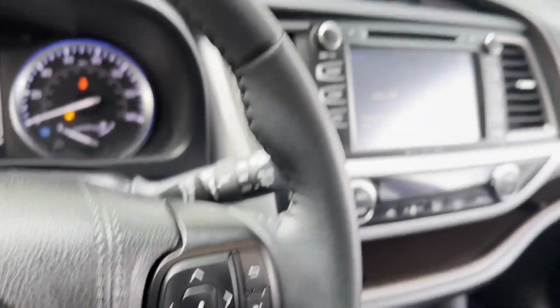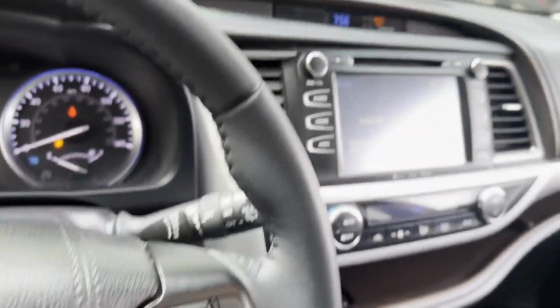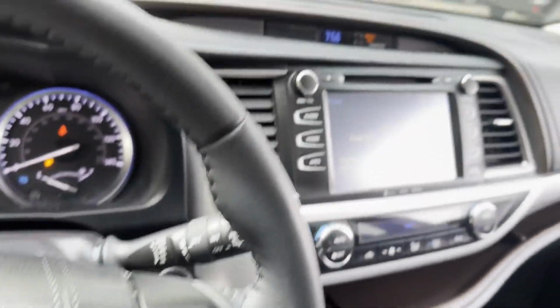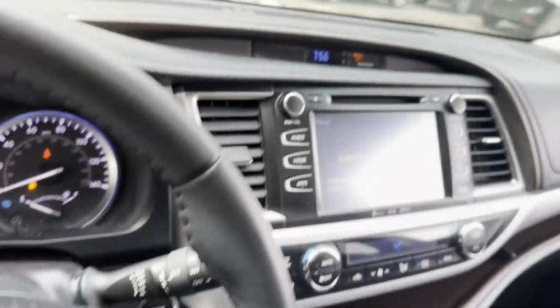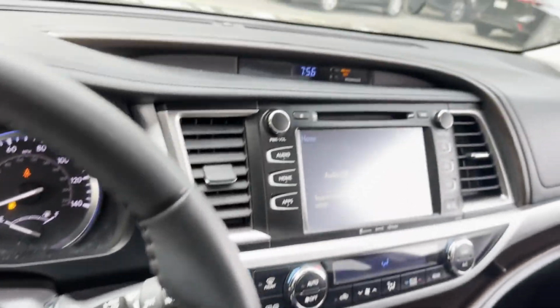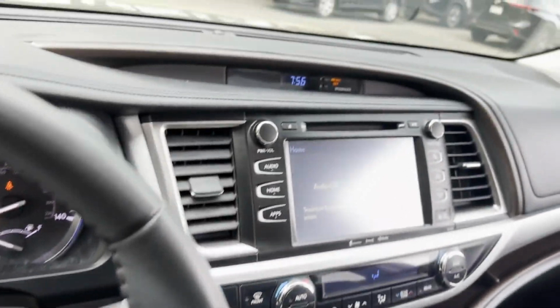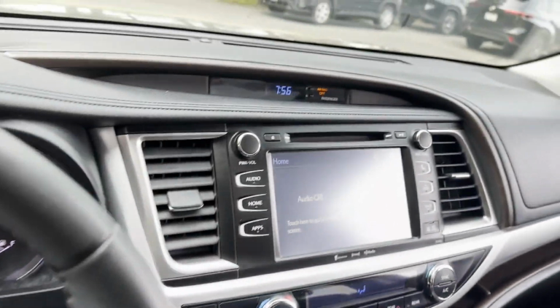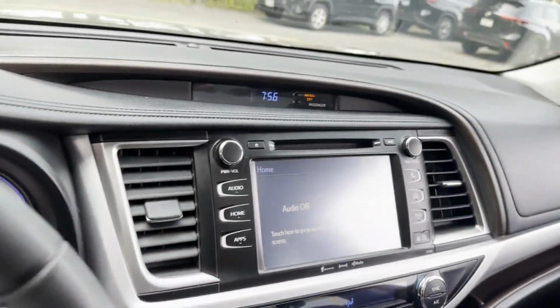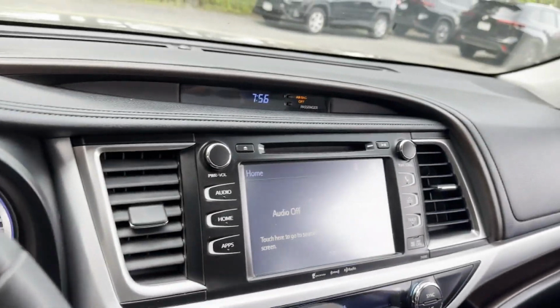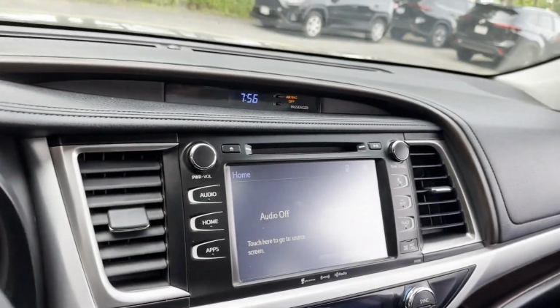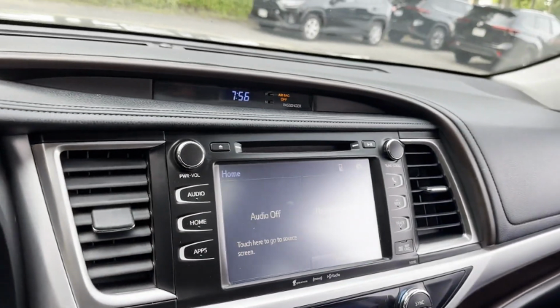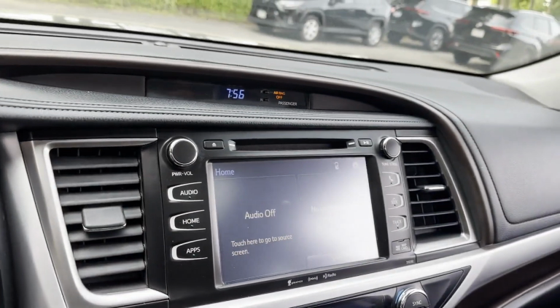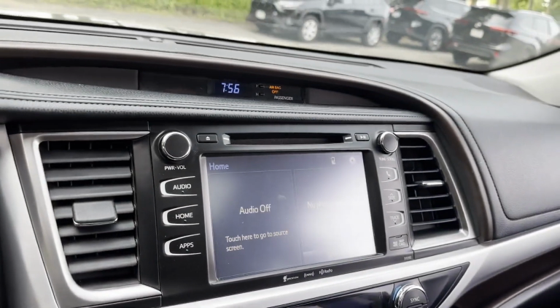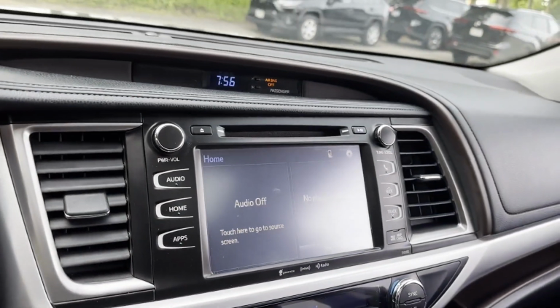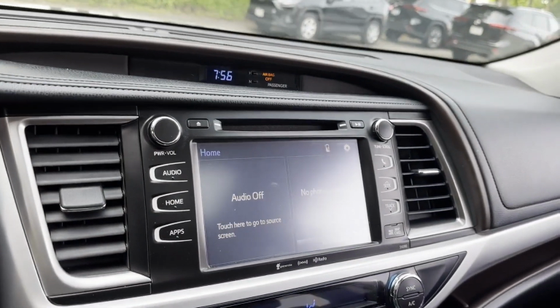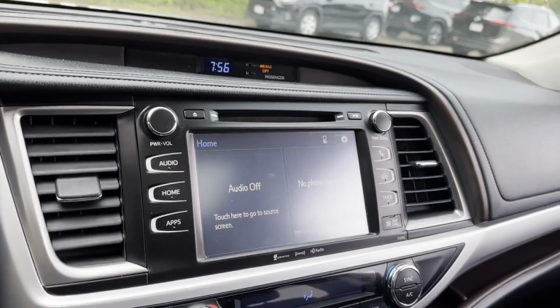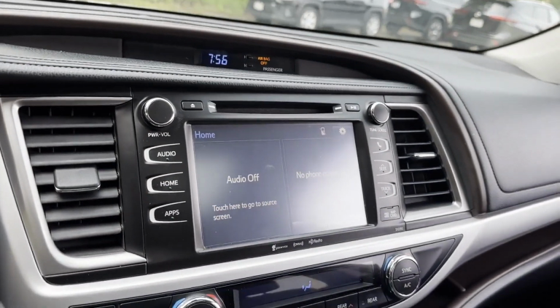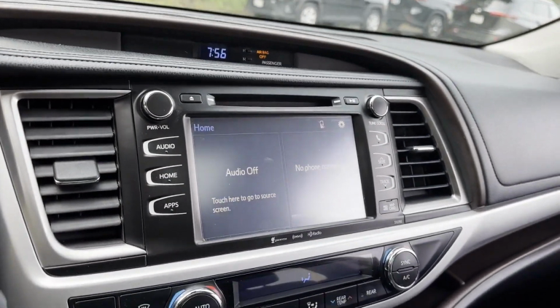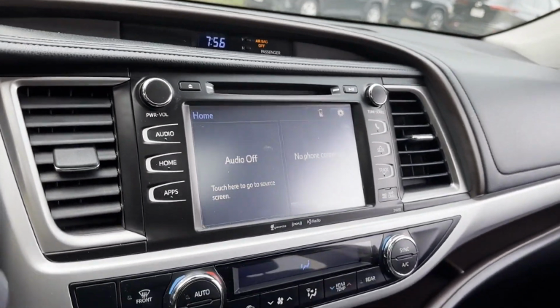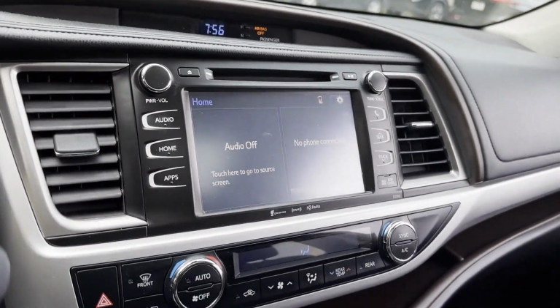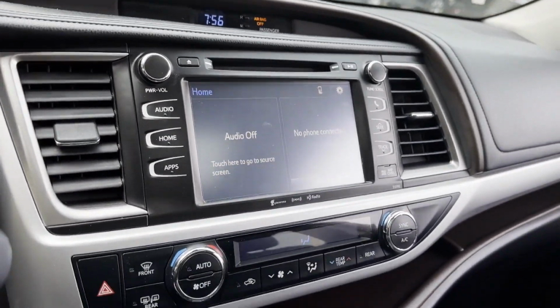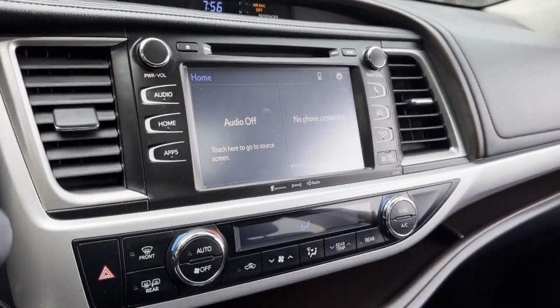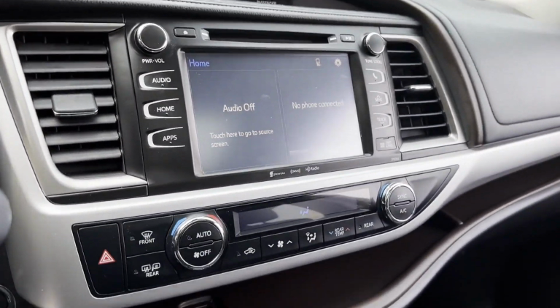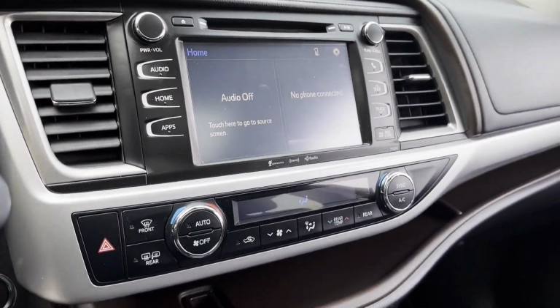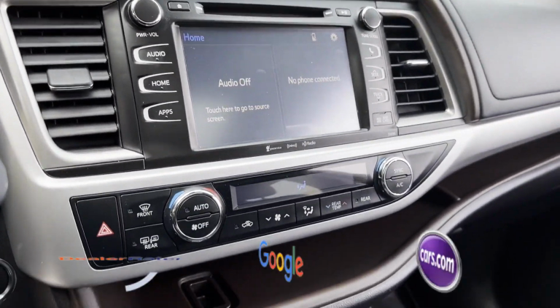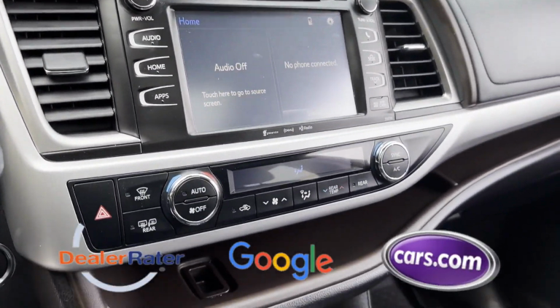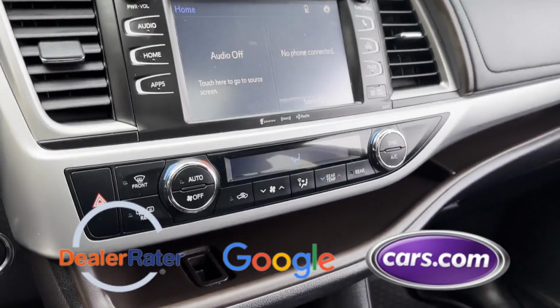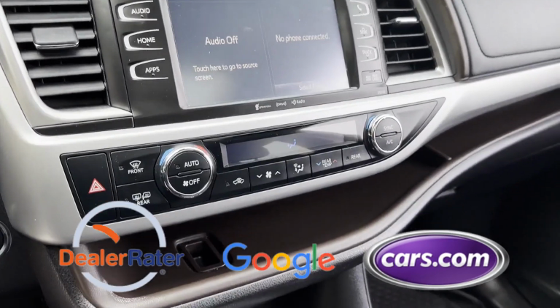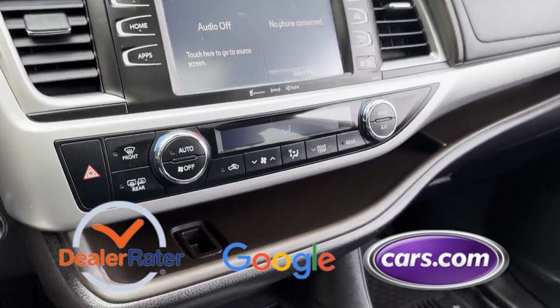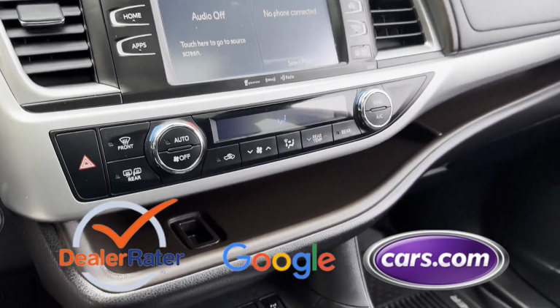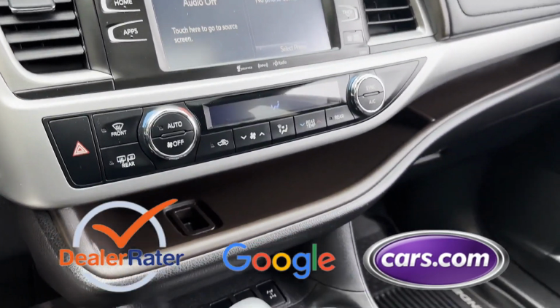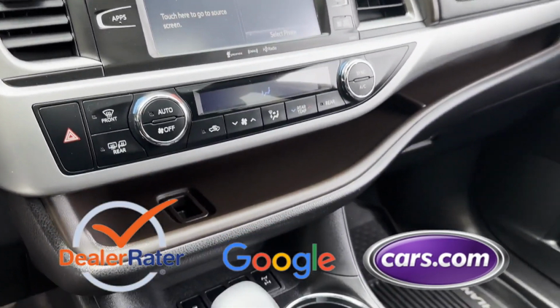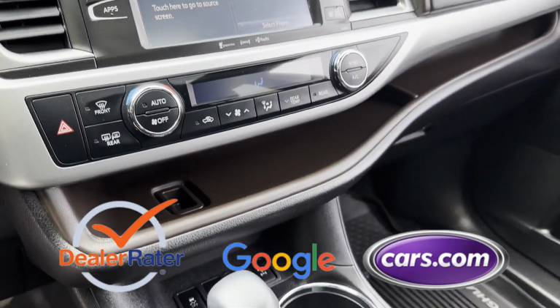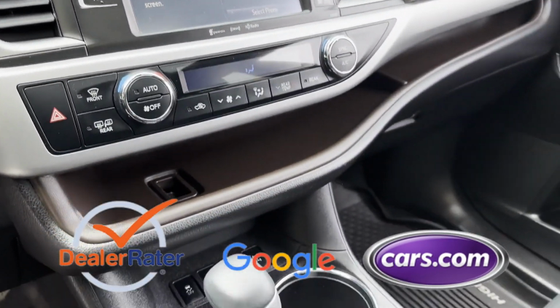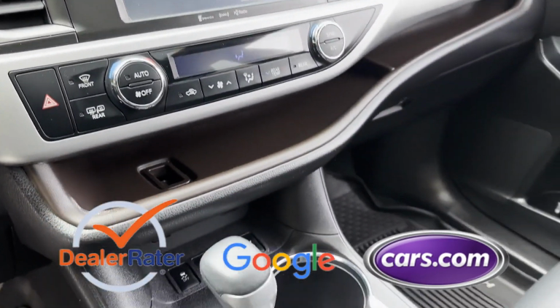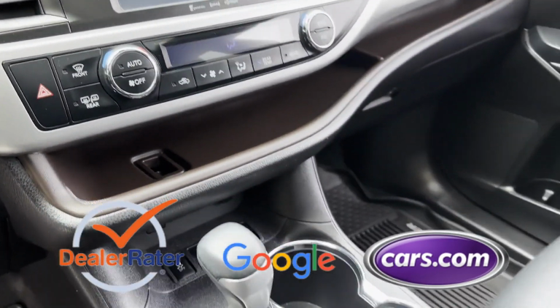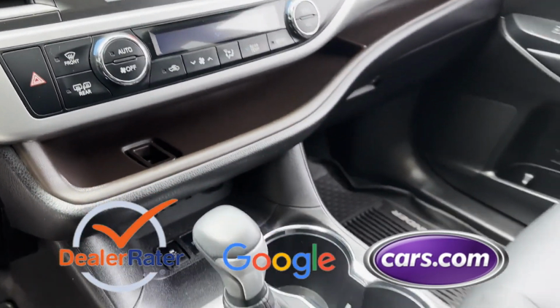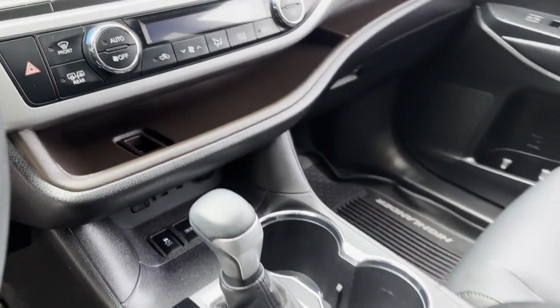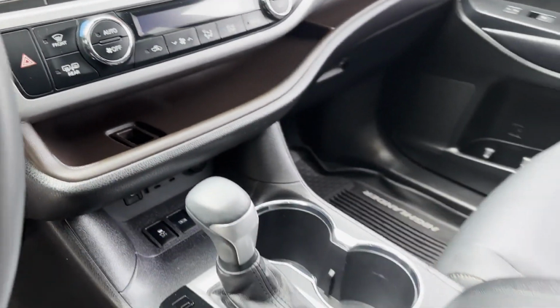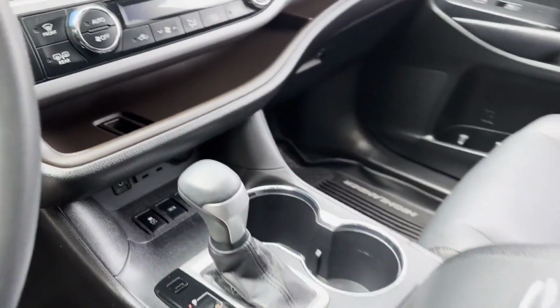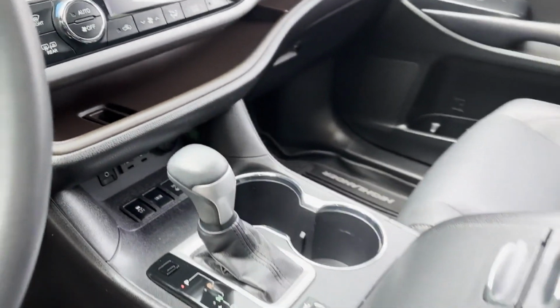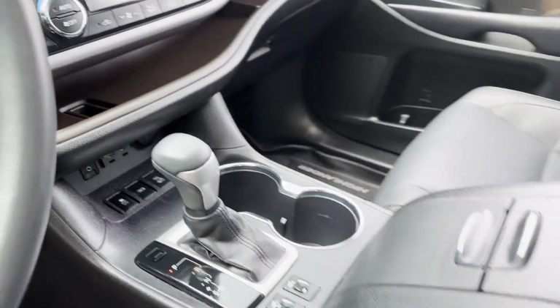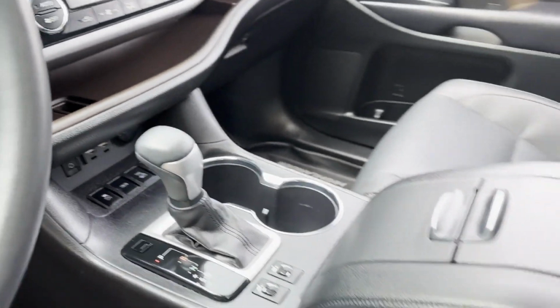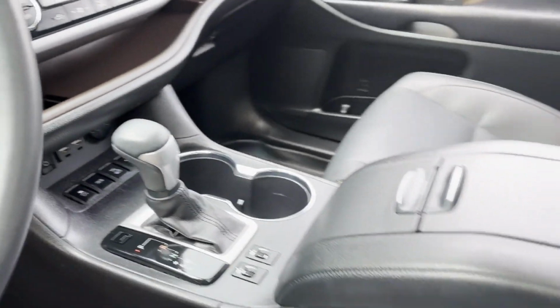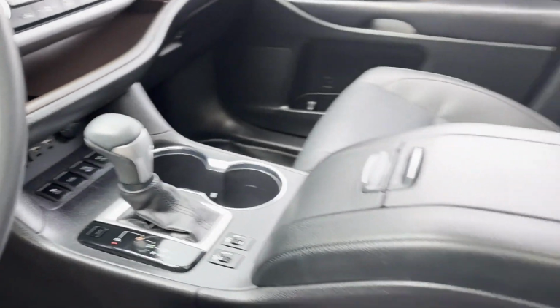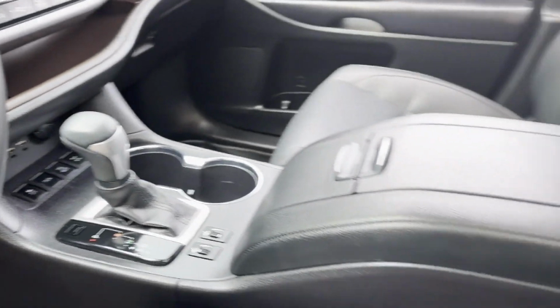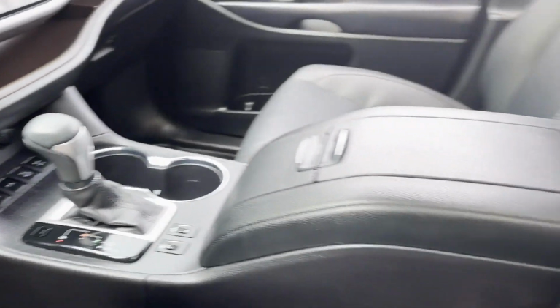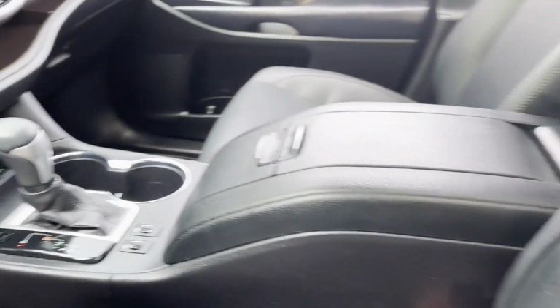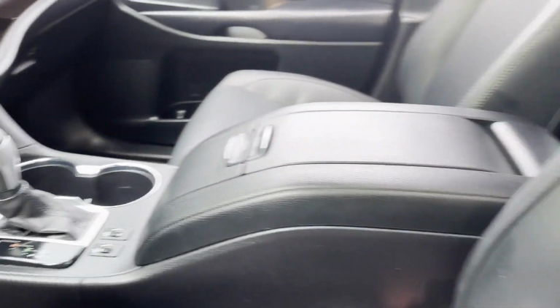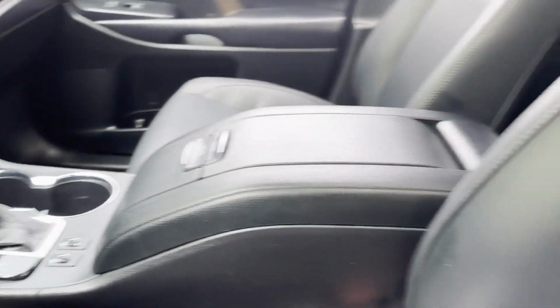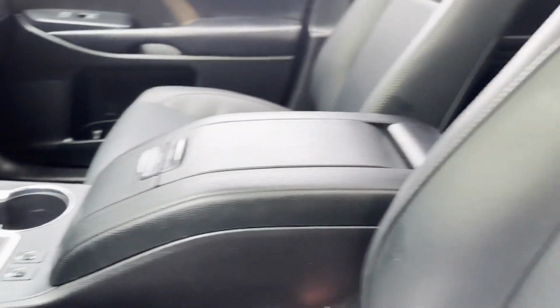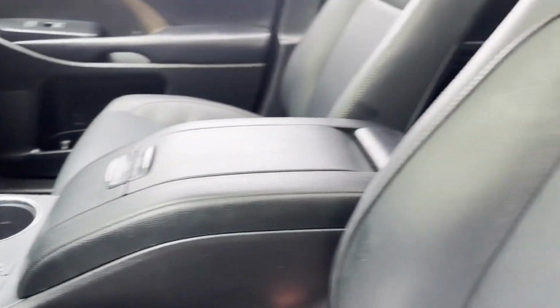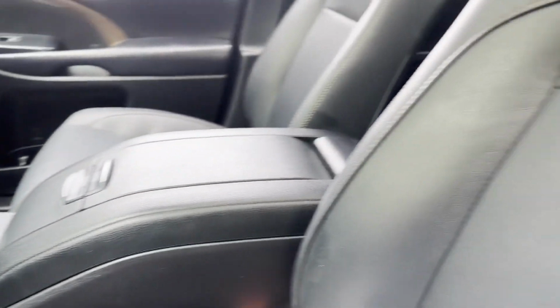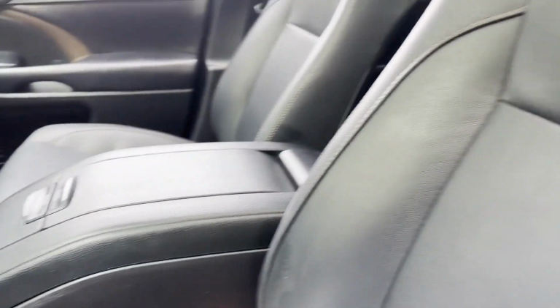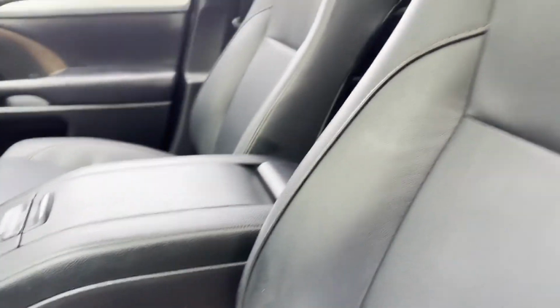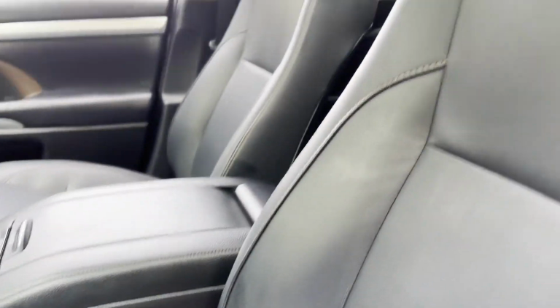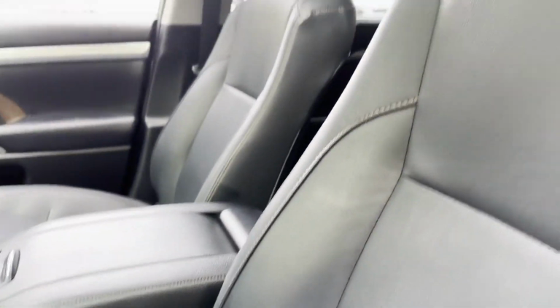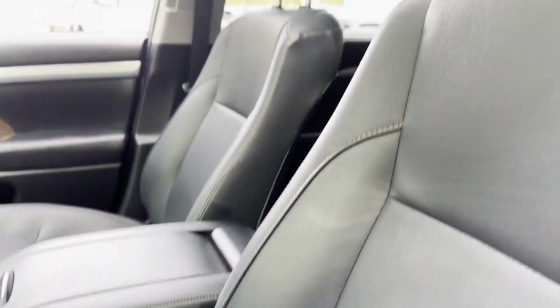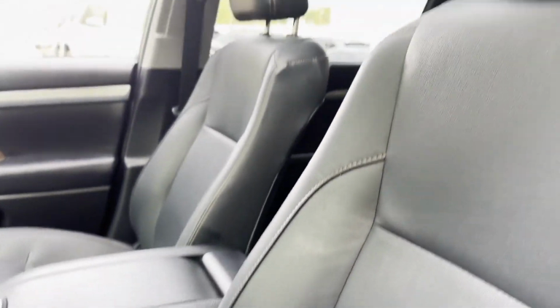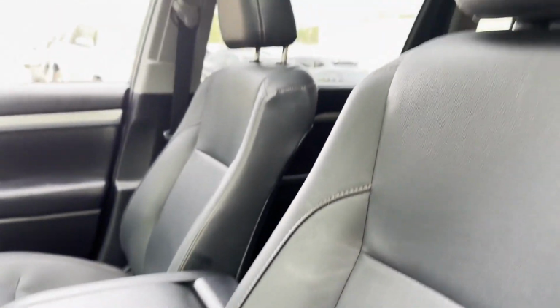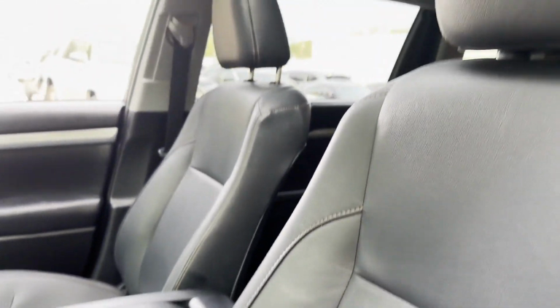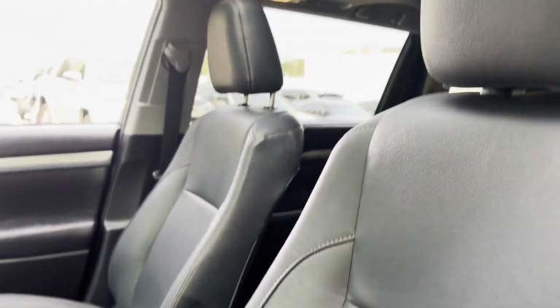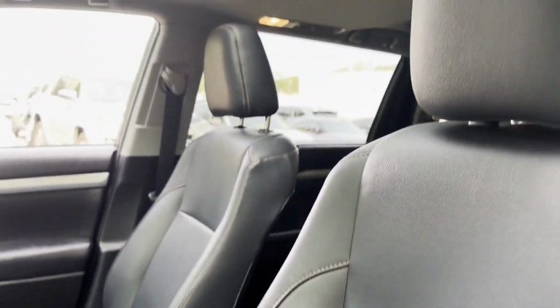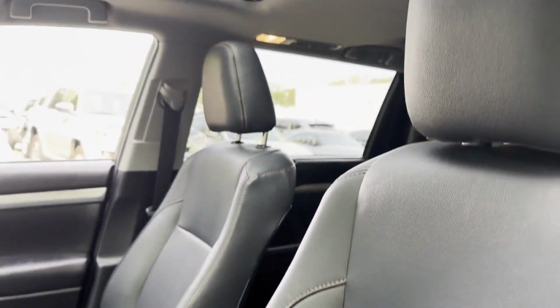Bluetooth, power liftgate. This is a top-rated dealer — make an appointment today to test drive this popular model.